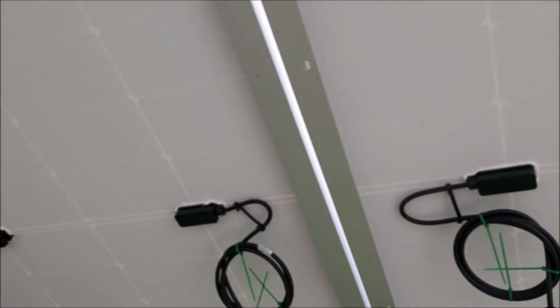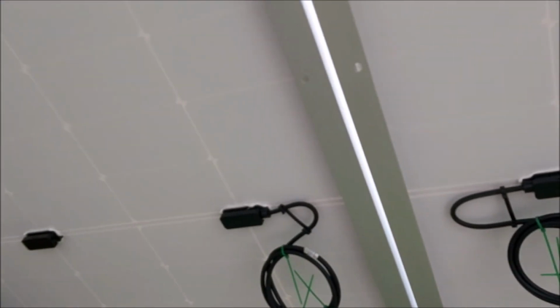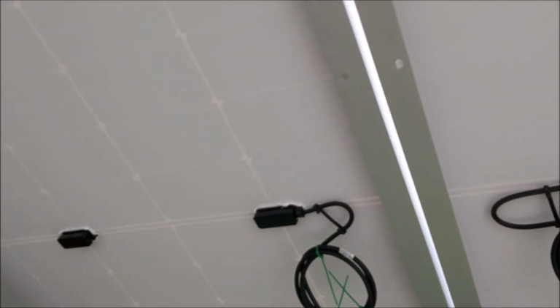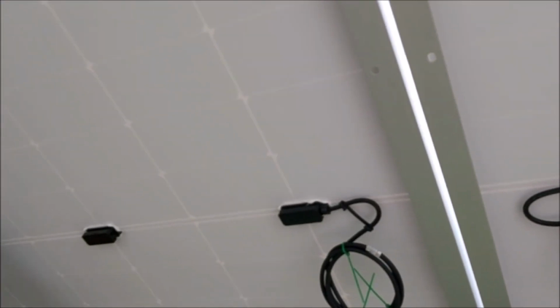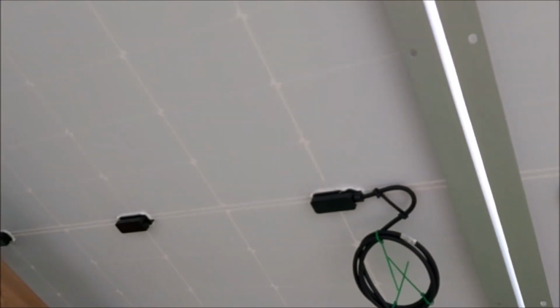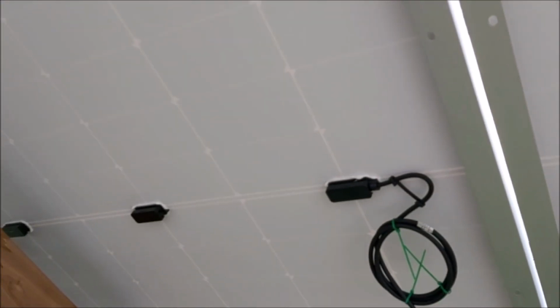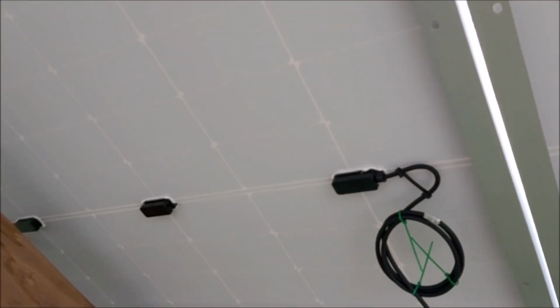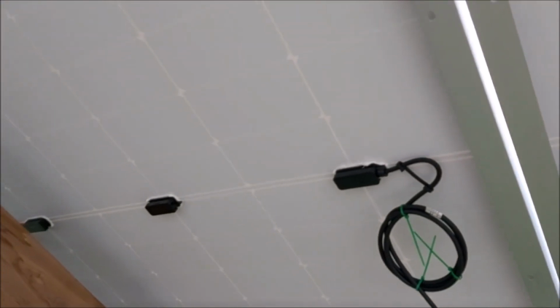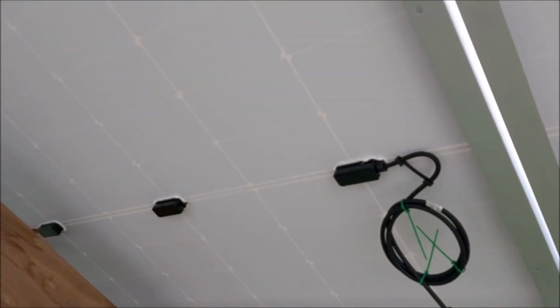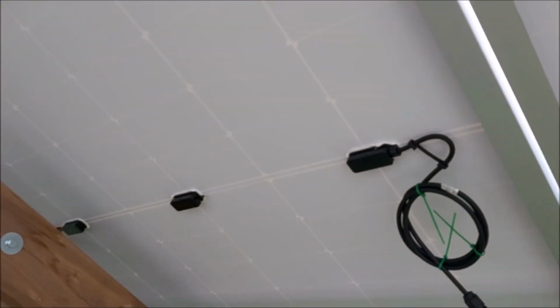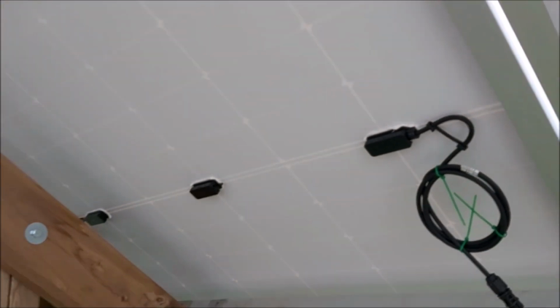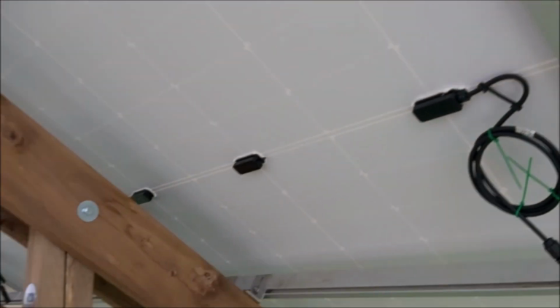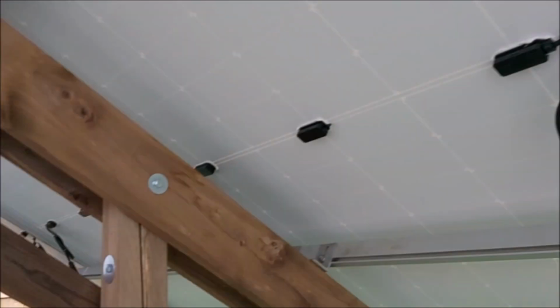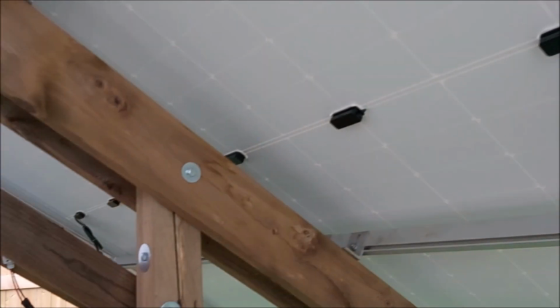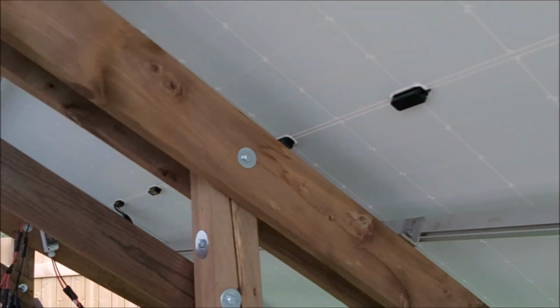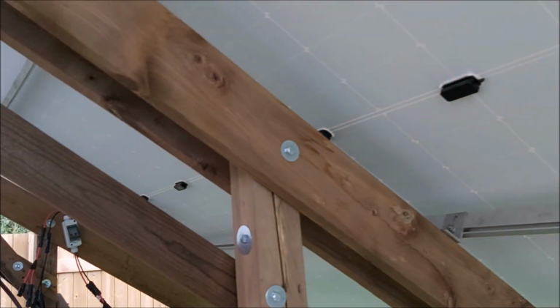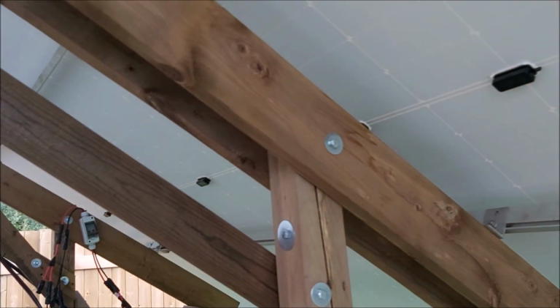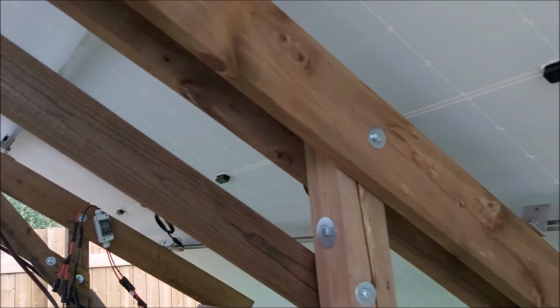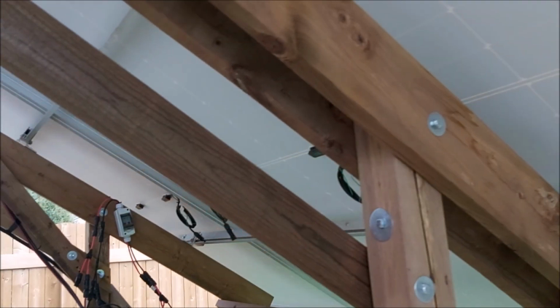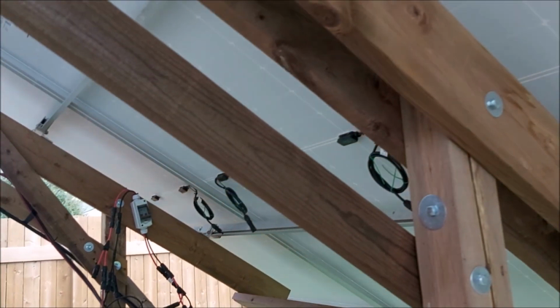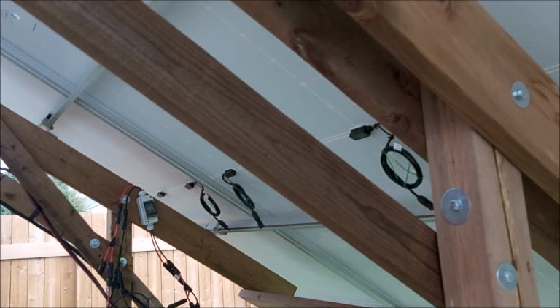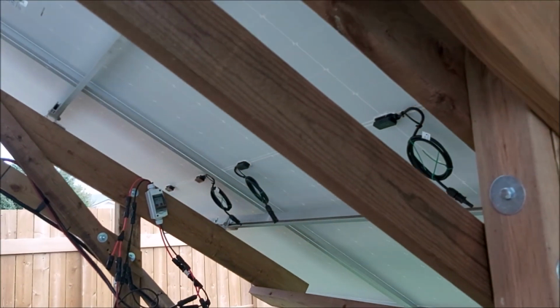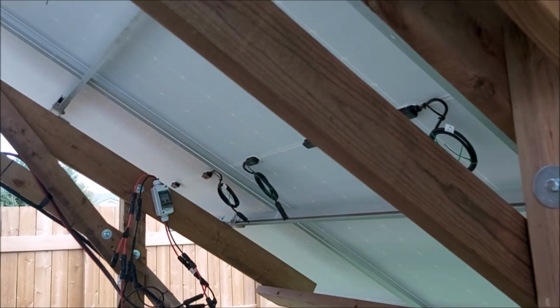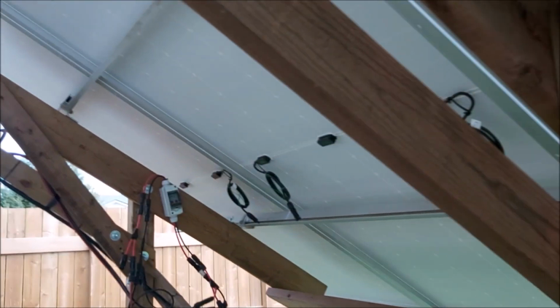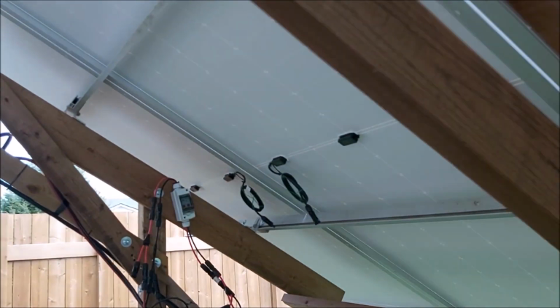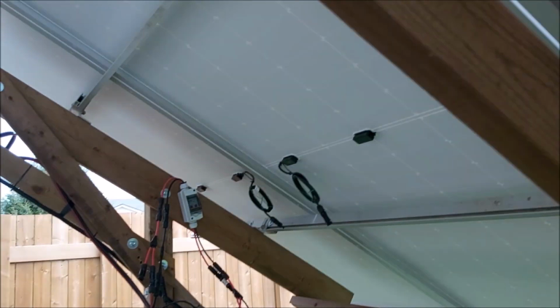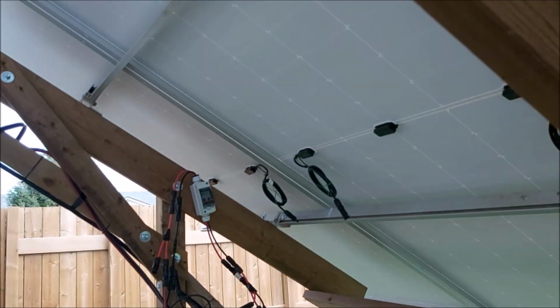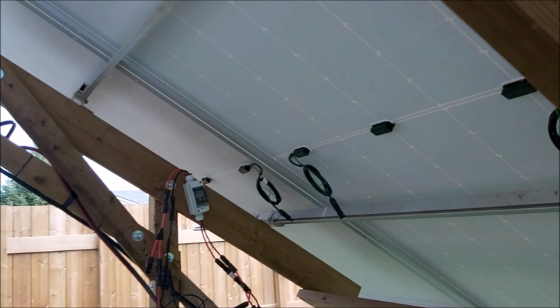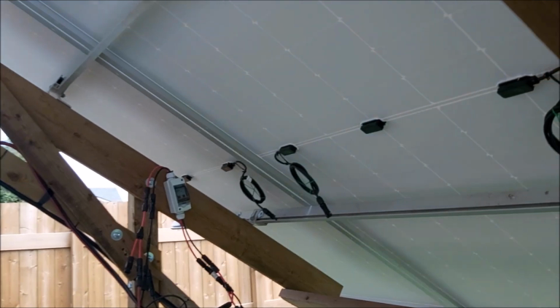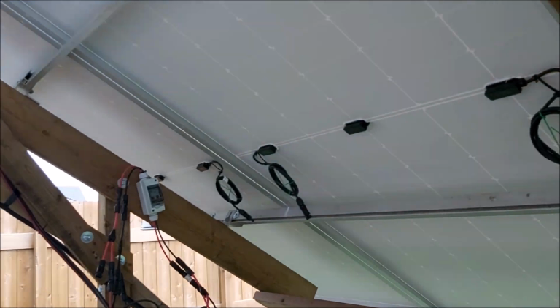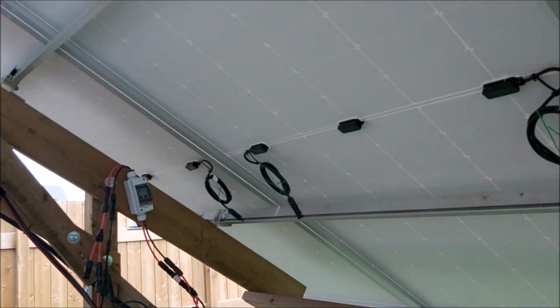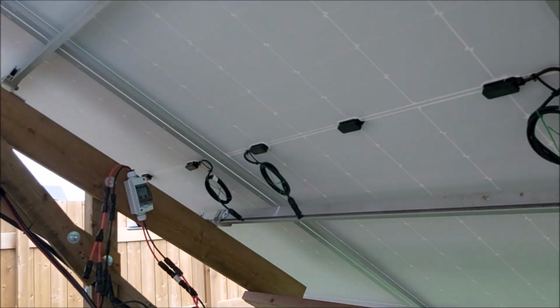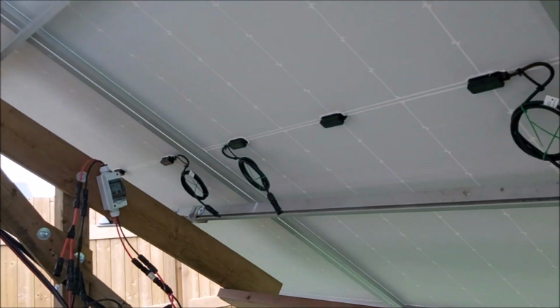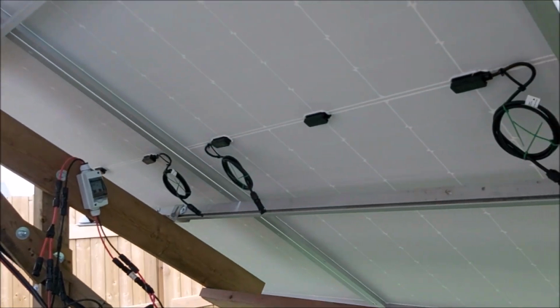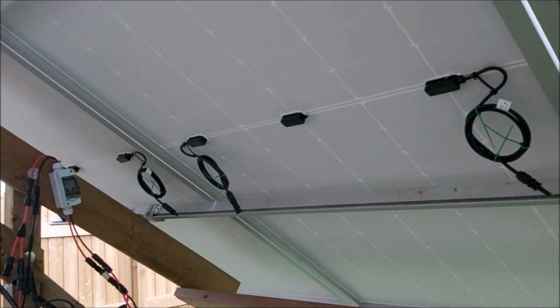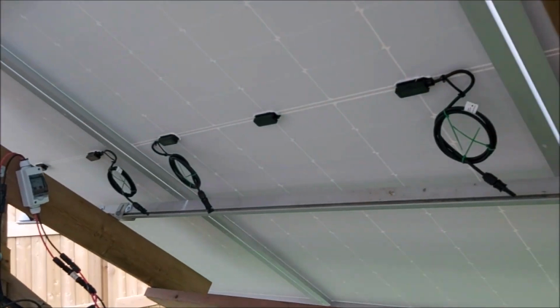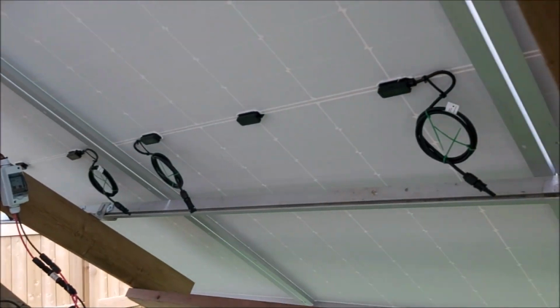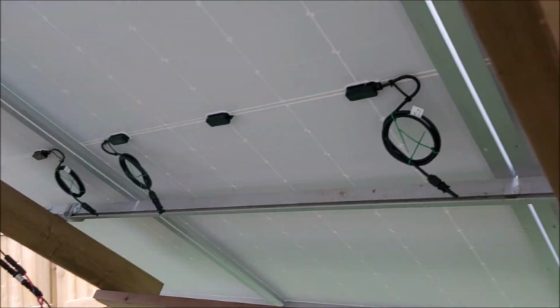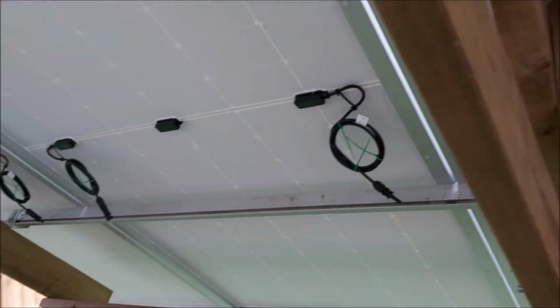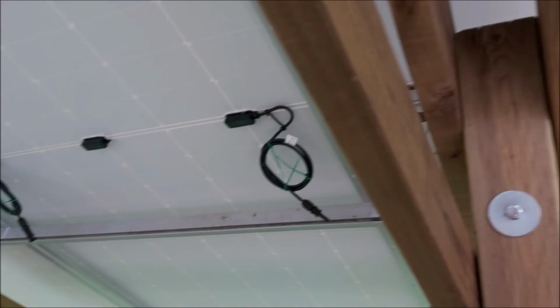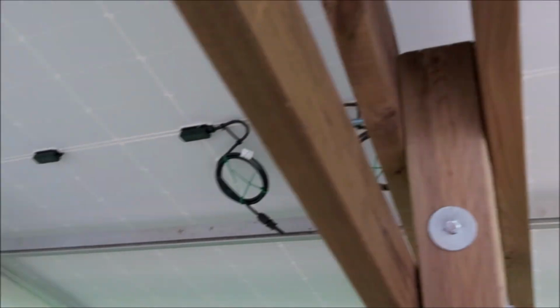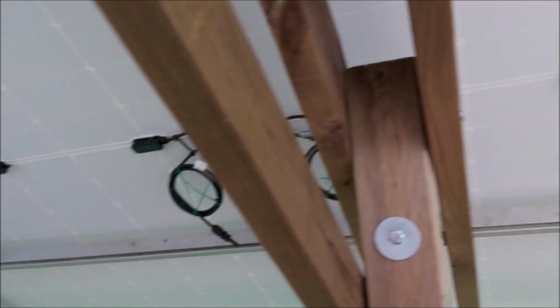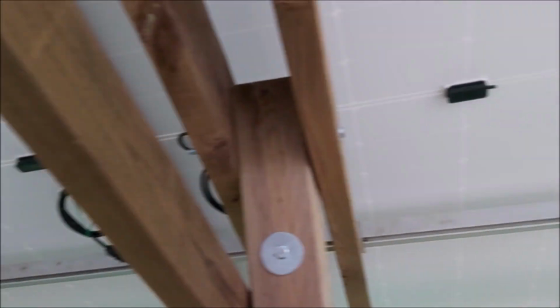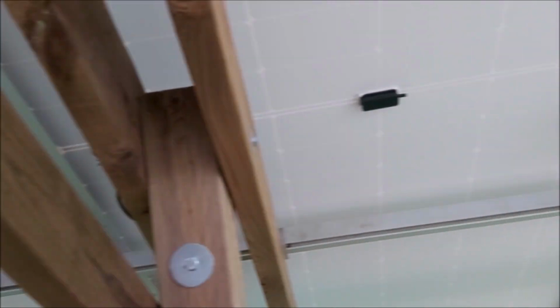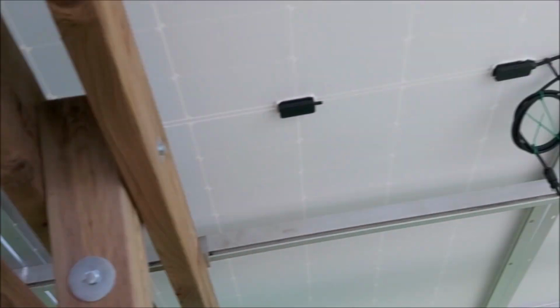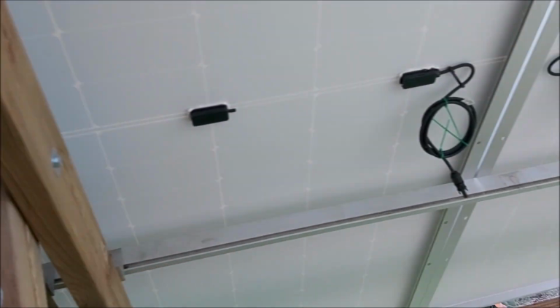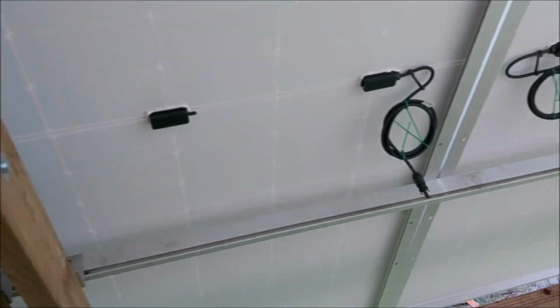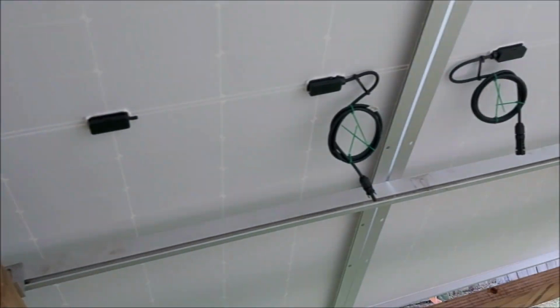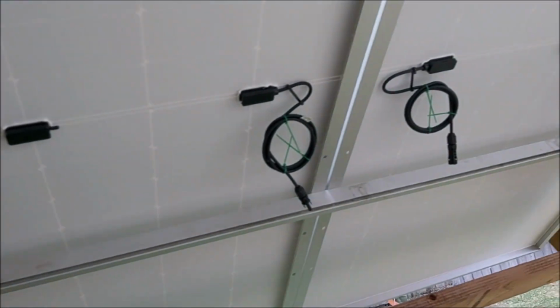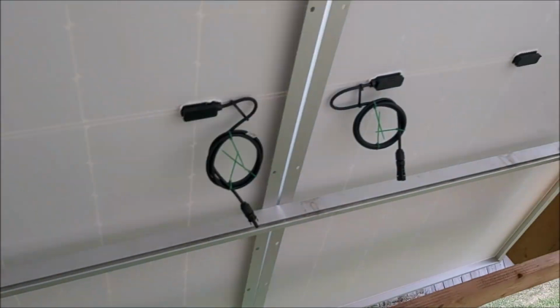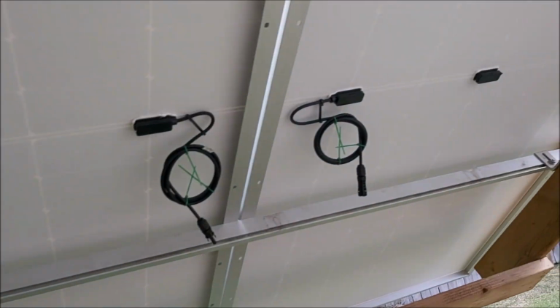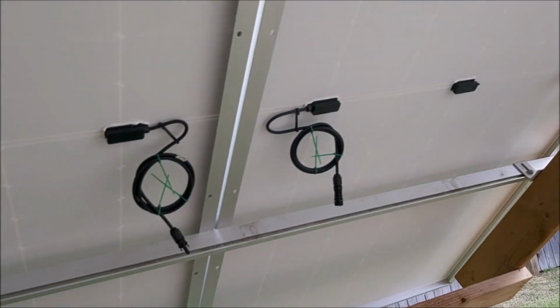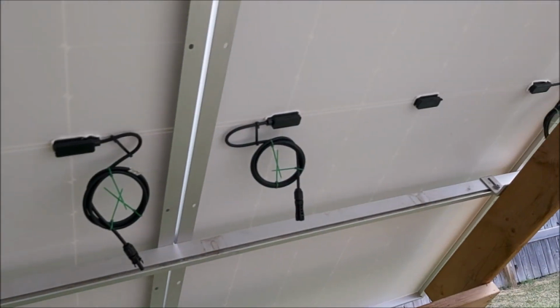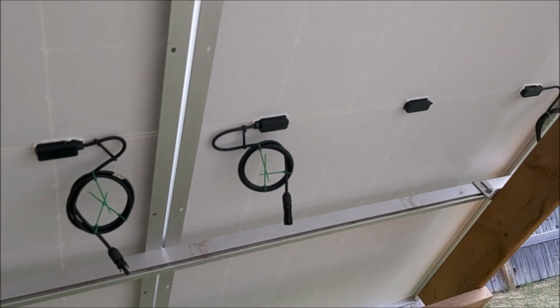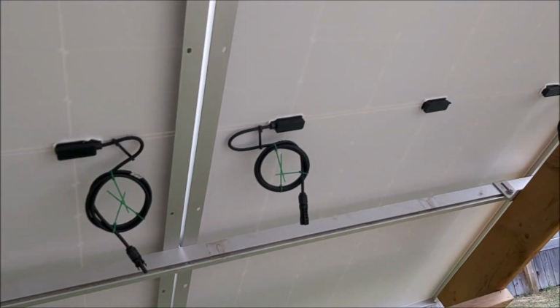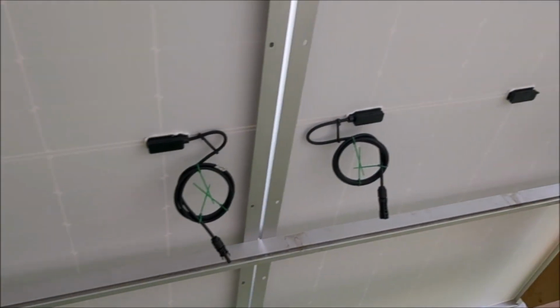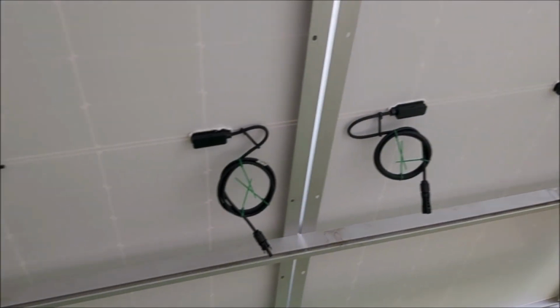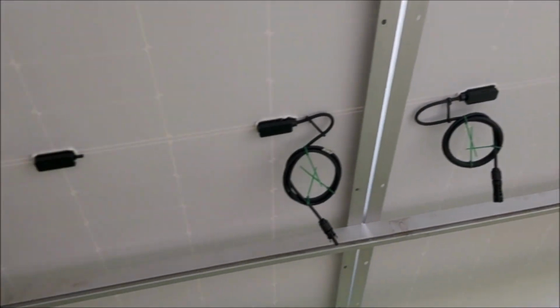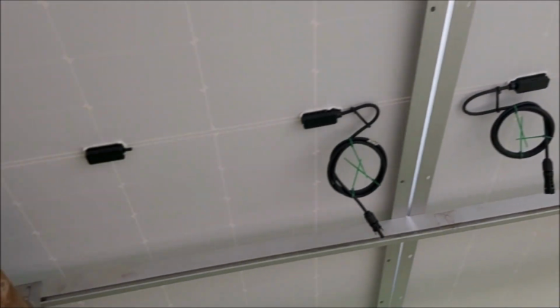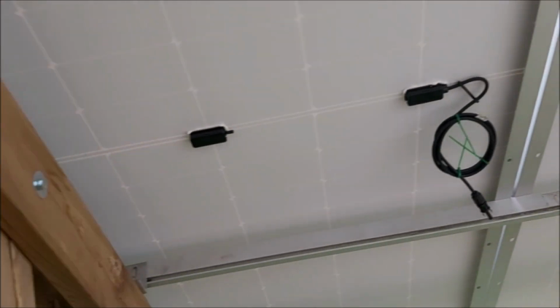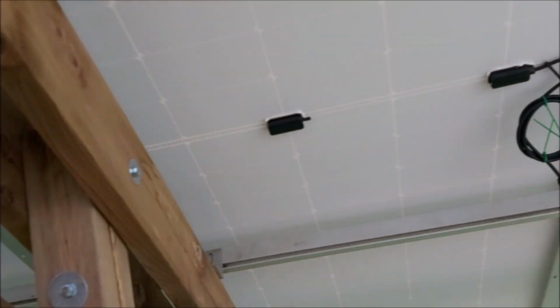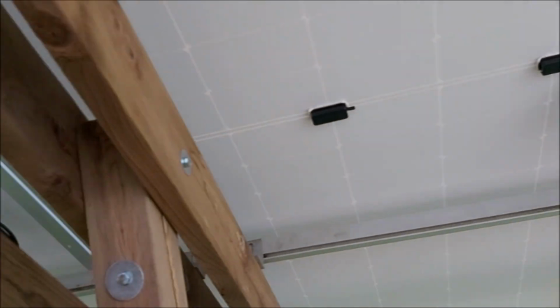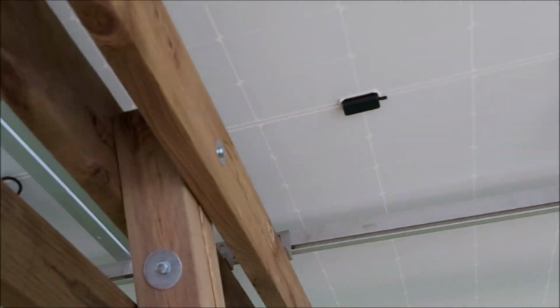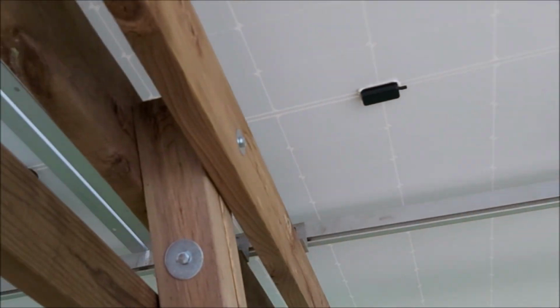So I'm going to get this hooked up, just temporary for tonight. I'll wire it up properly tomorrow.